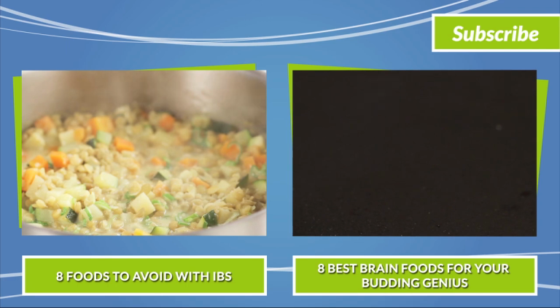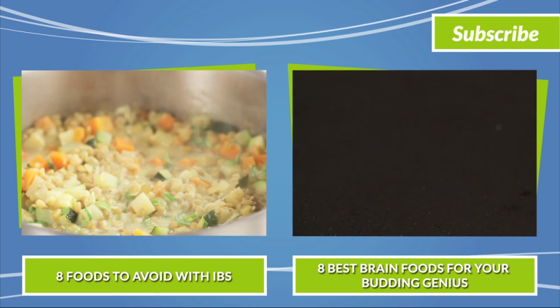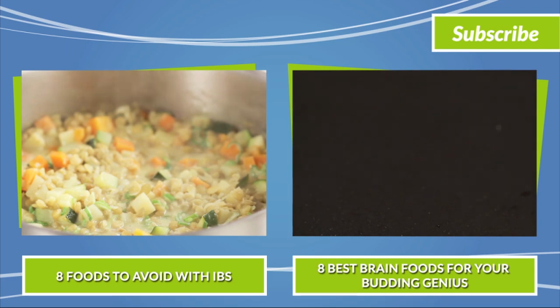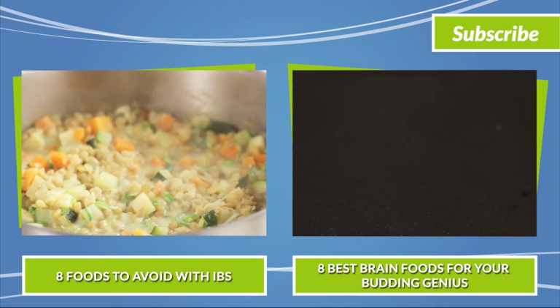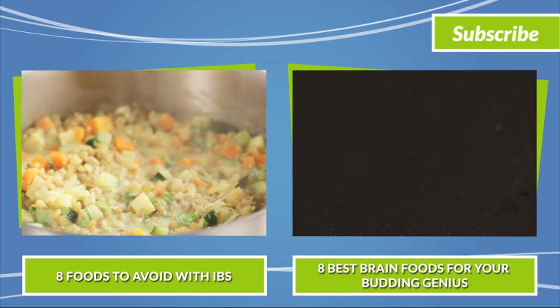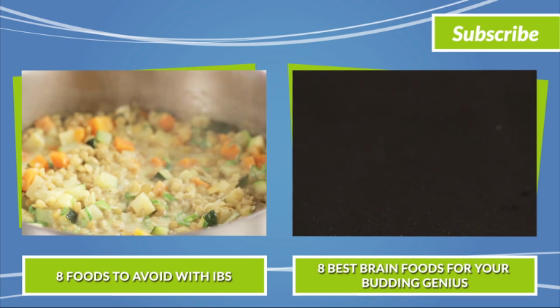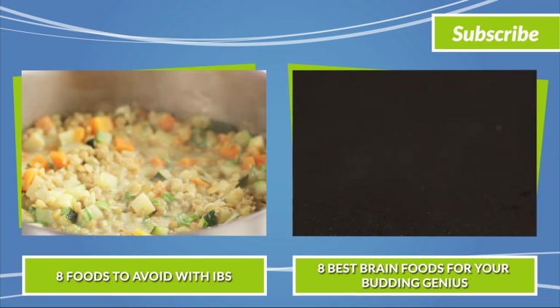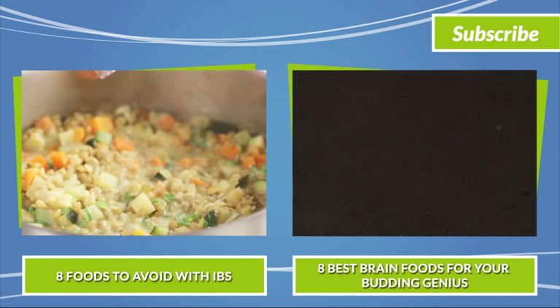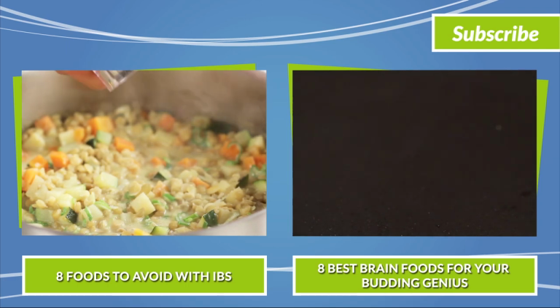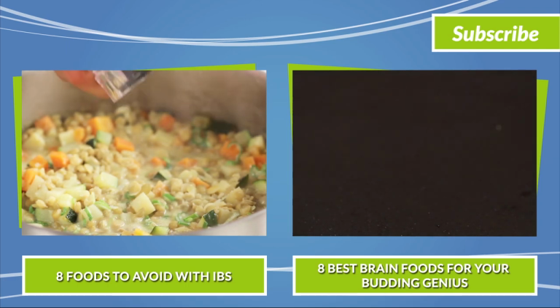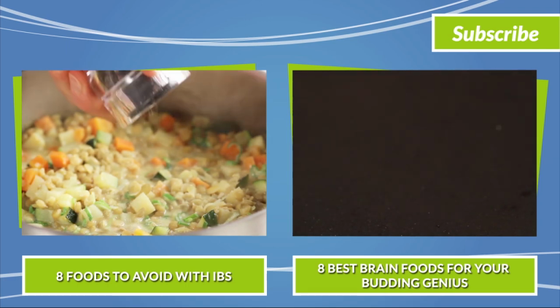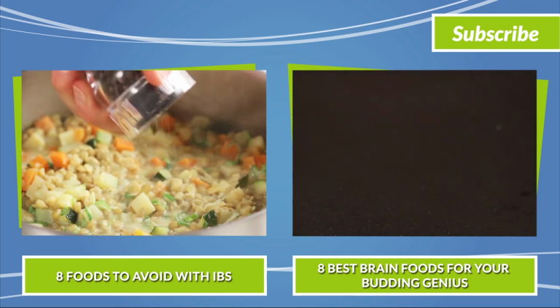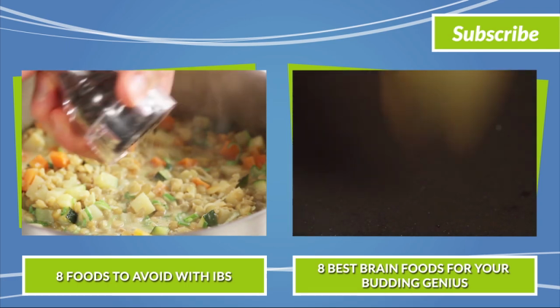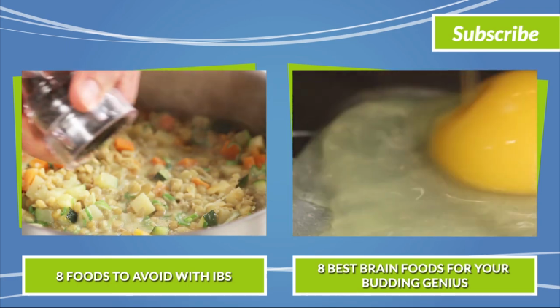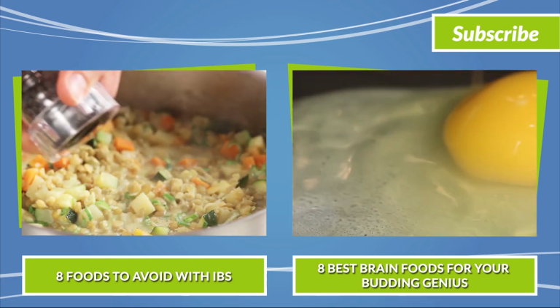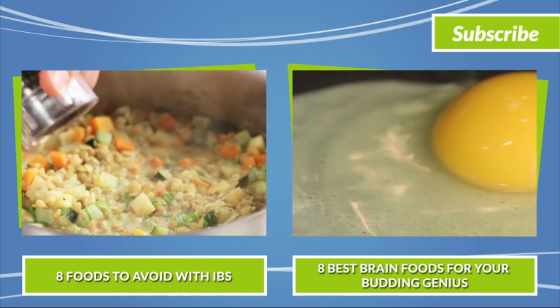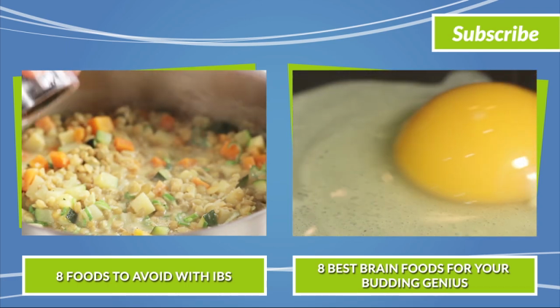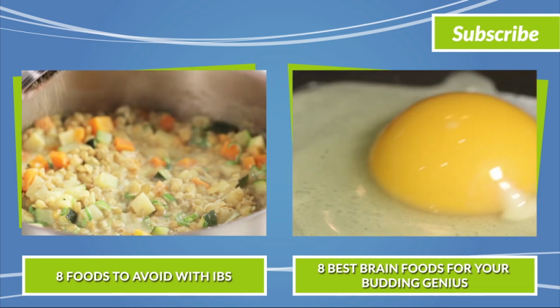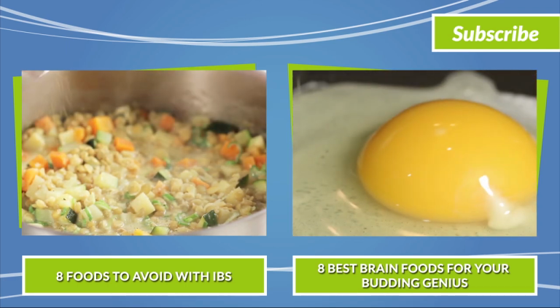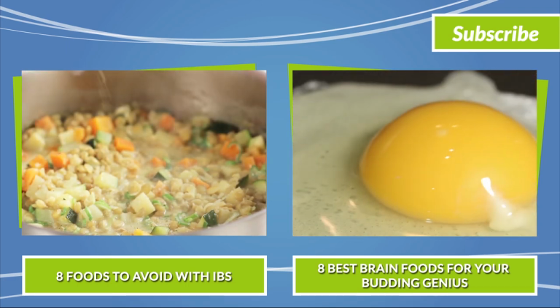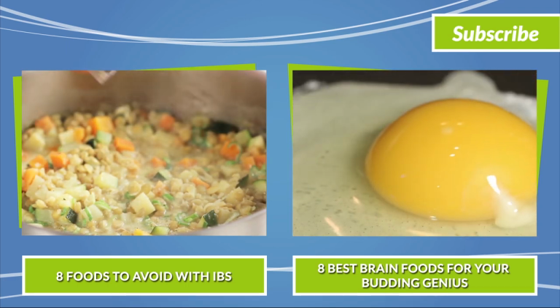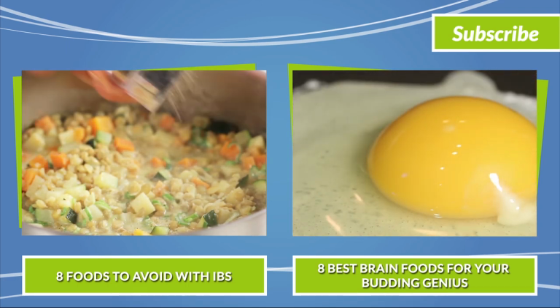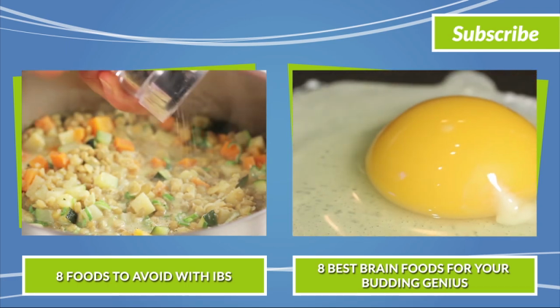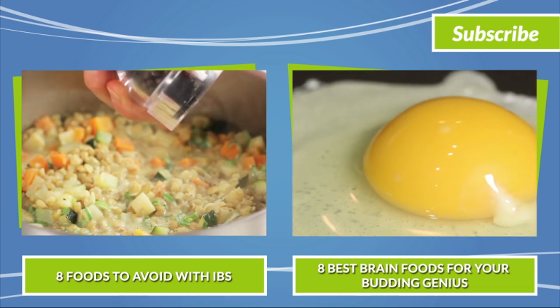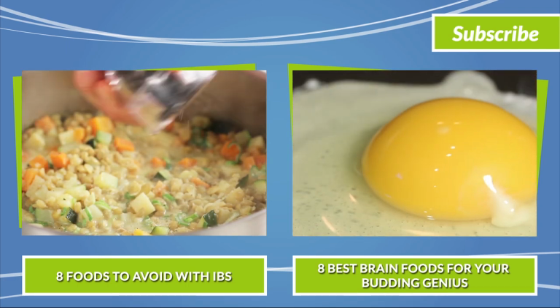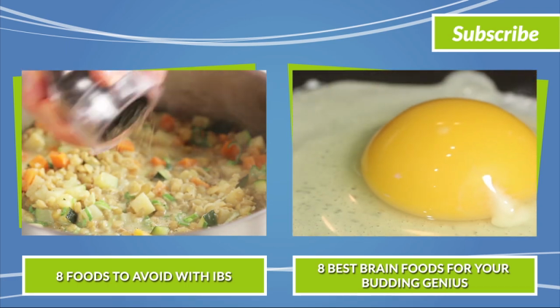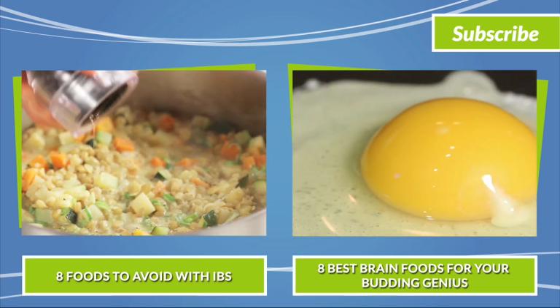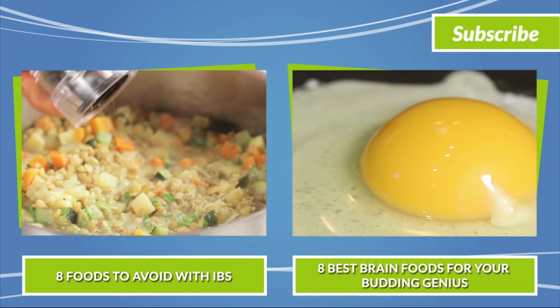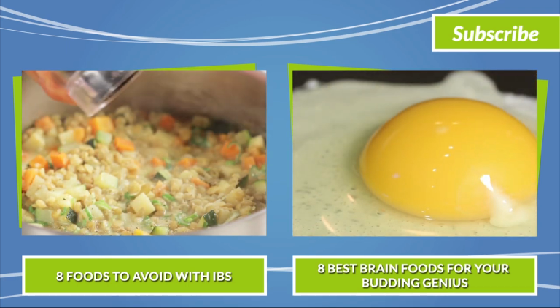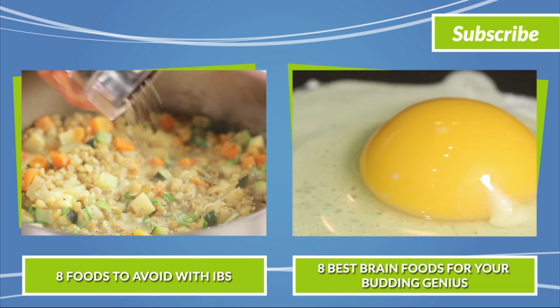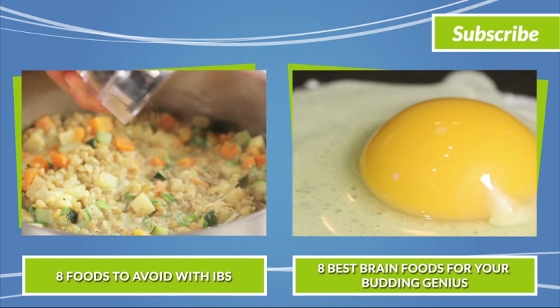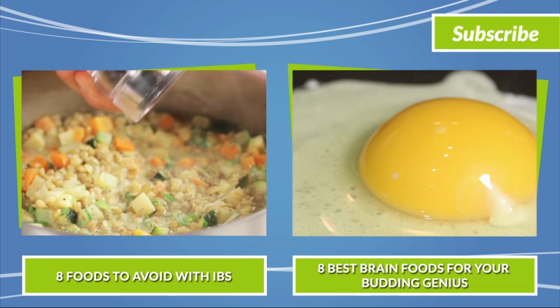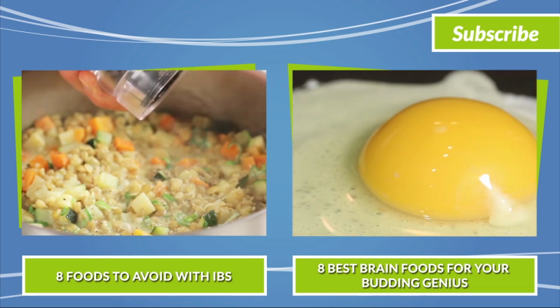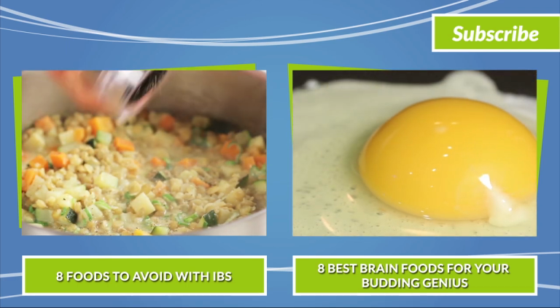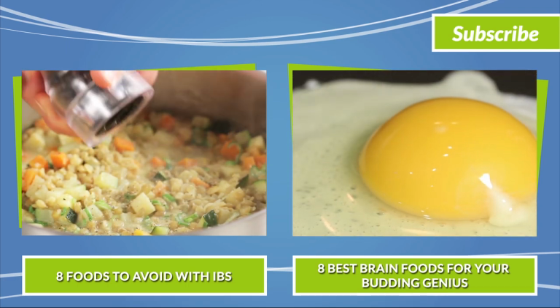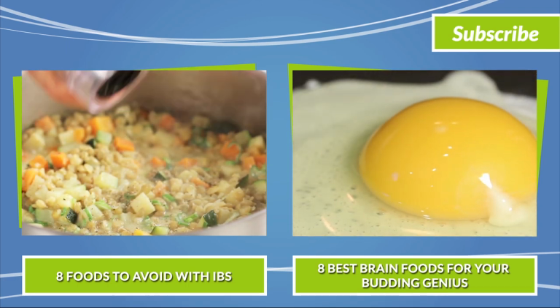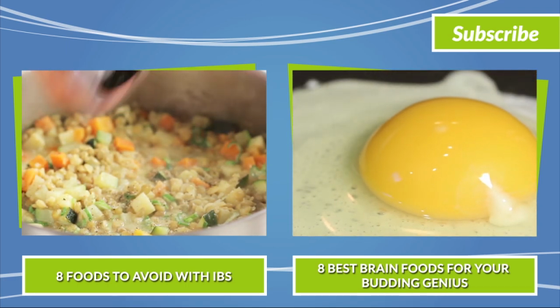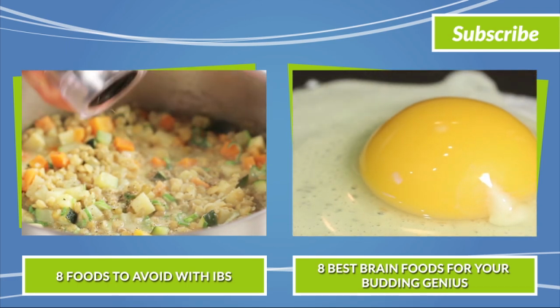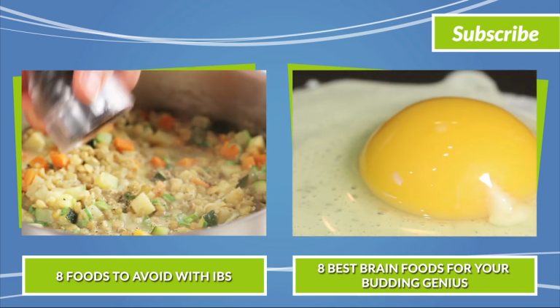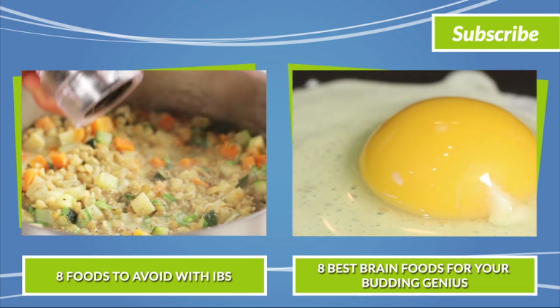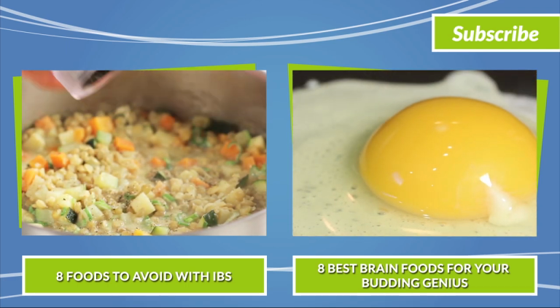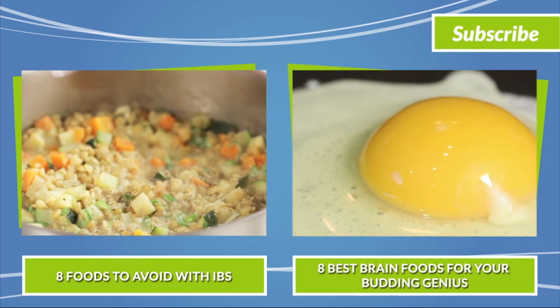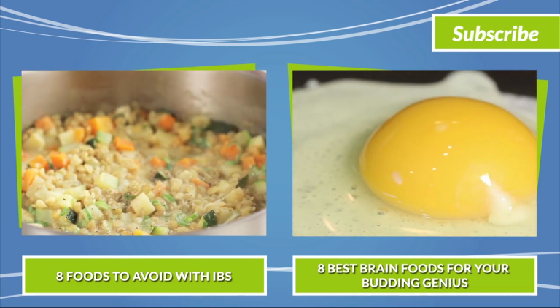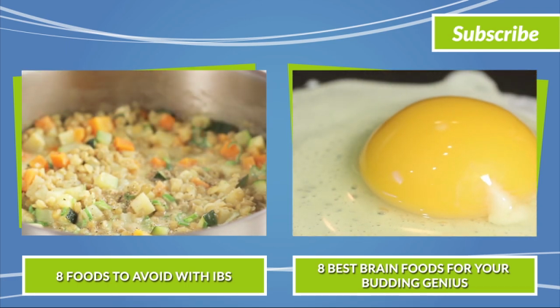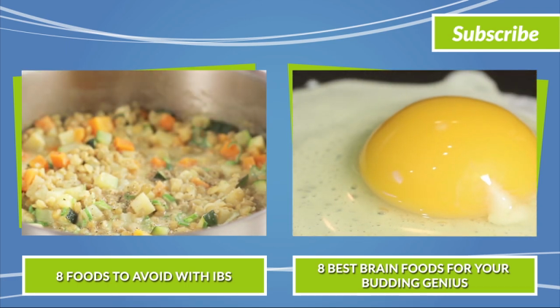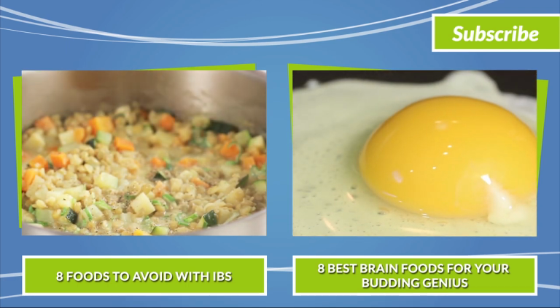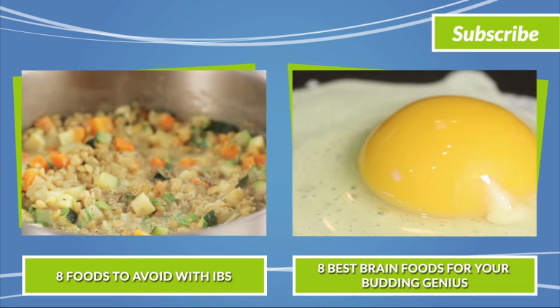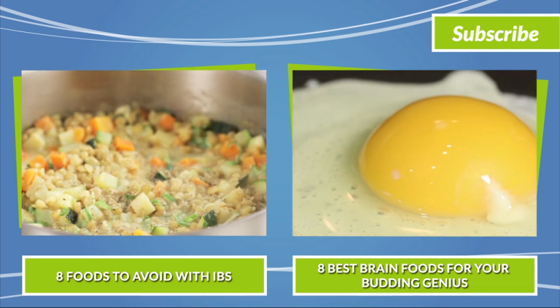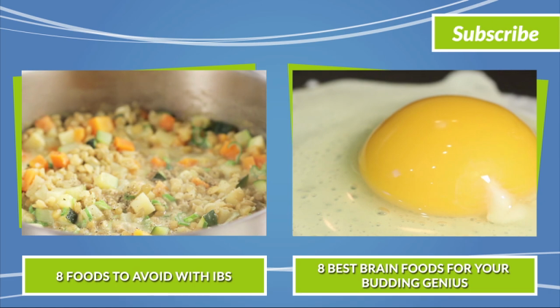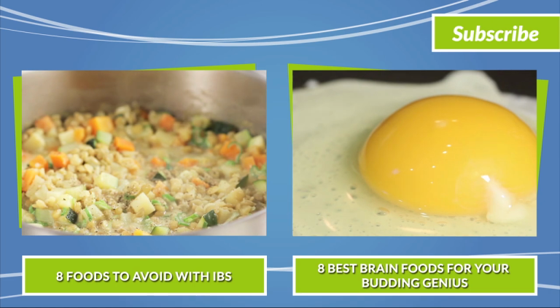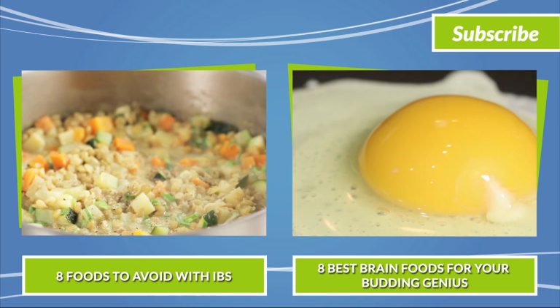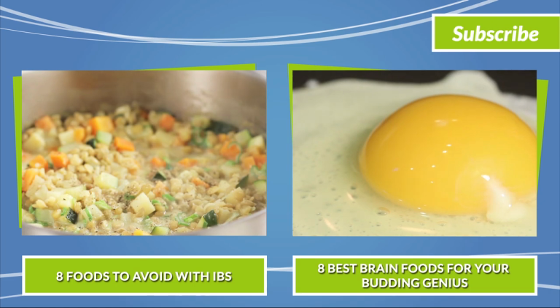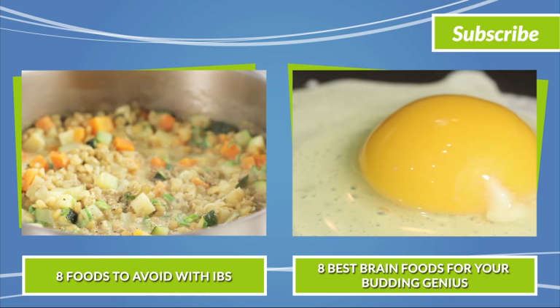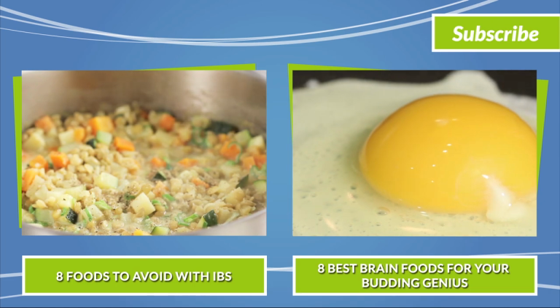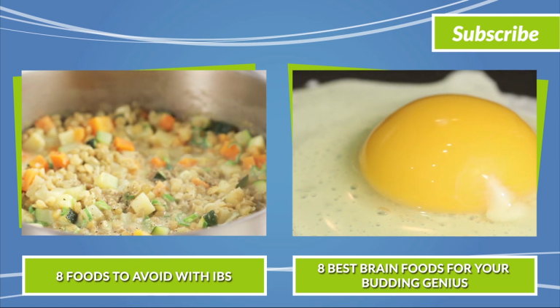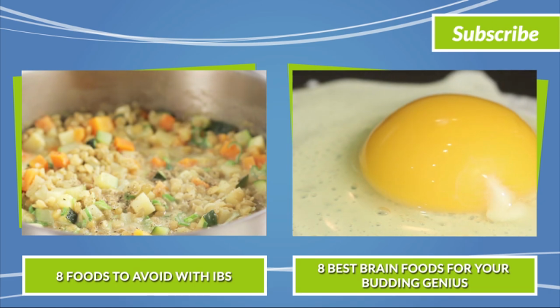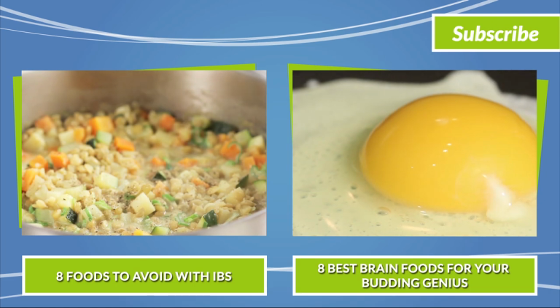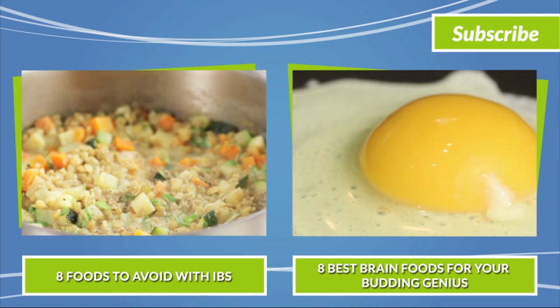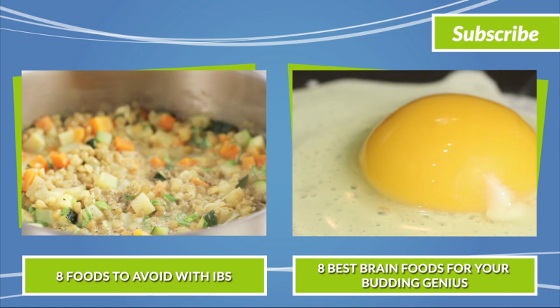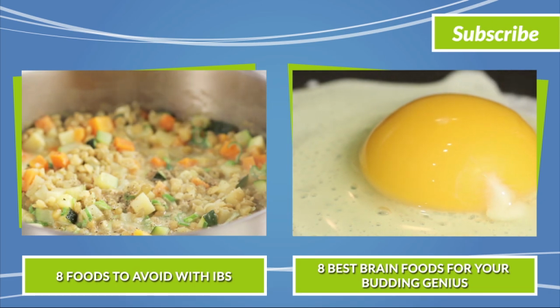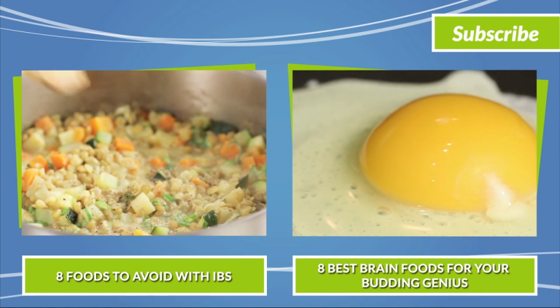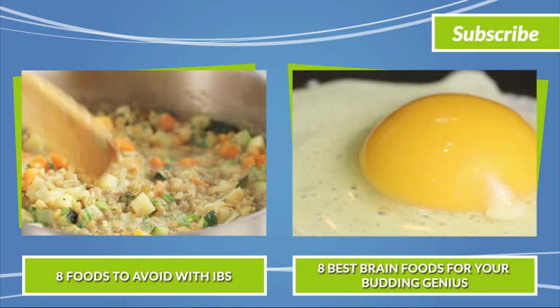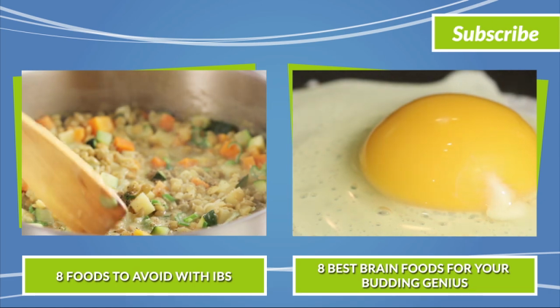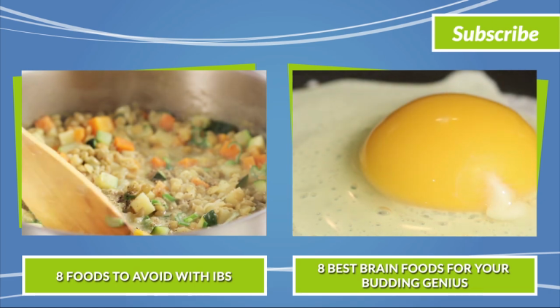If you enjoyed this video, please like and comment and don't forget to subscribe to the ActiveBeat channel for more health and lifestyle information.